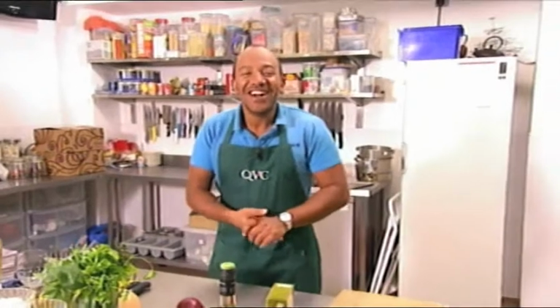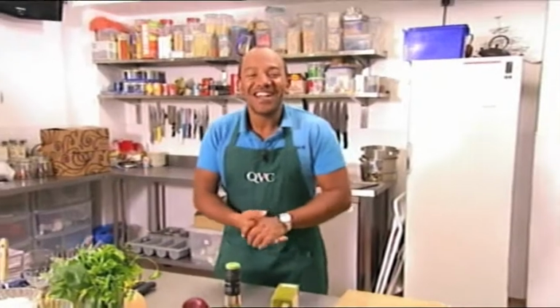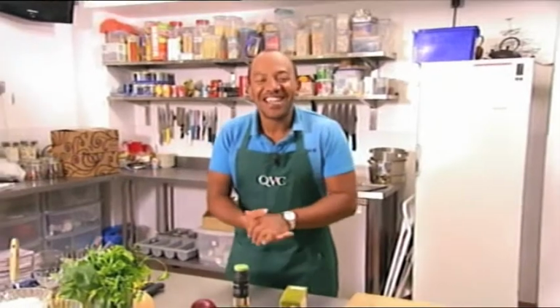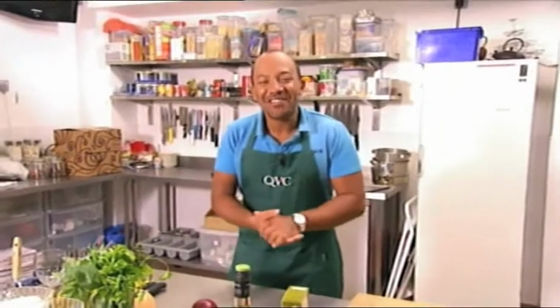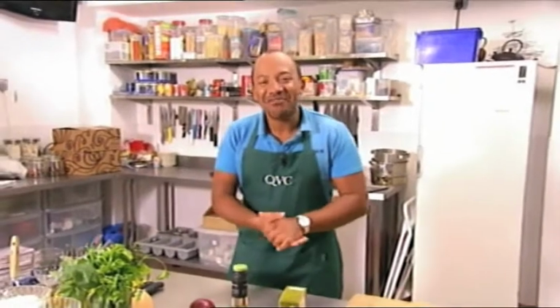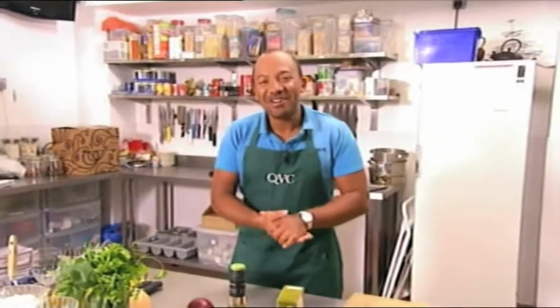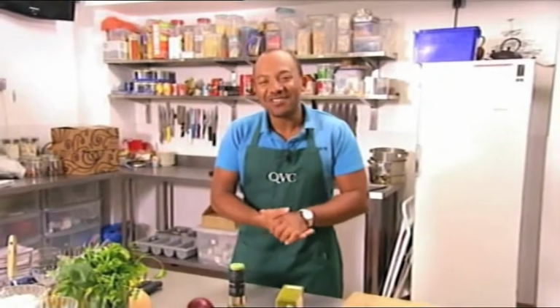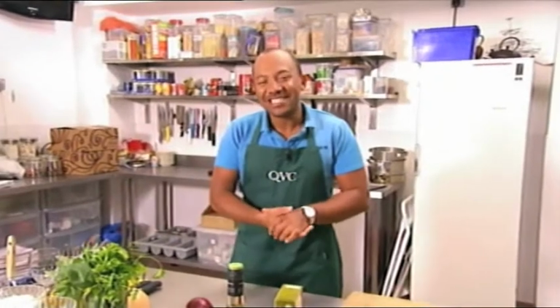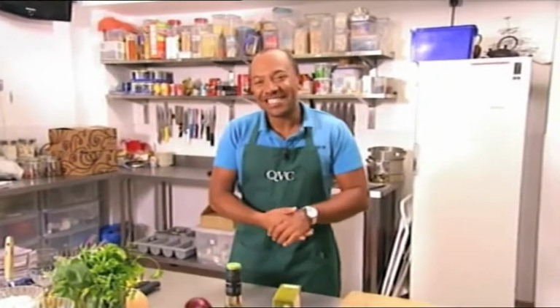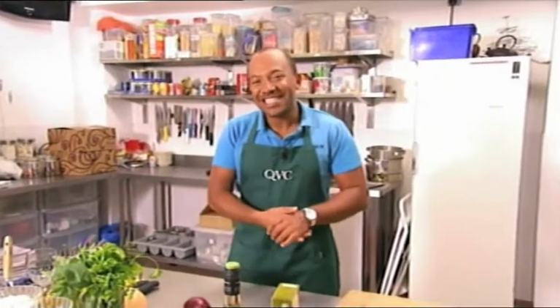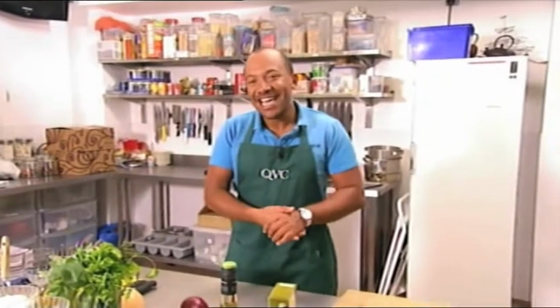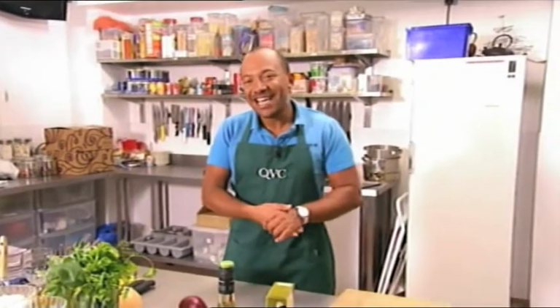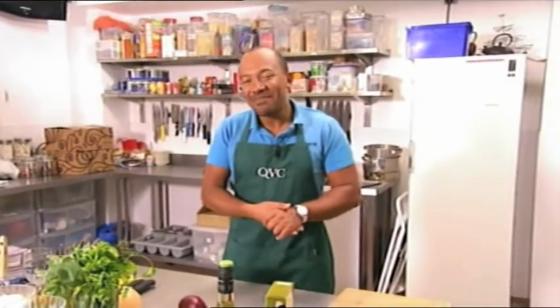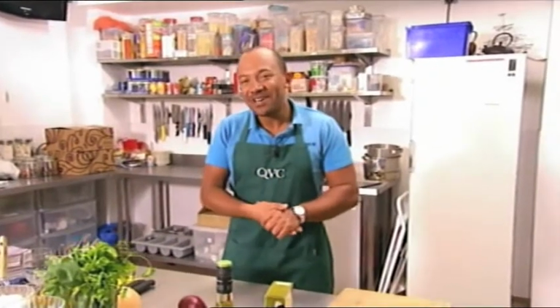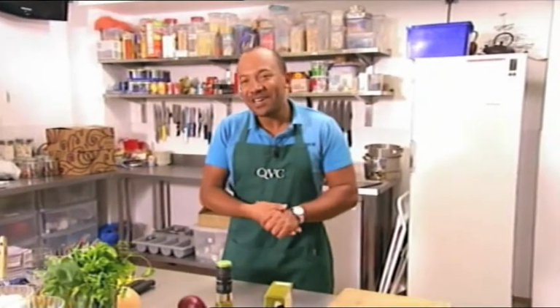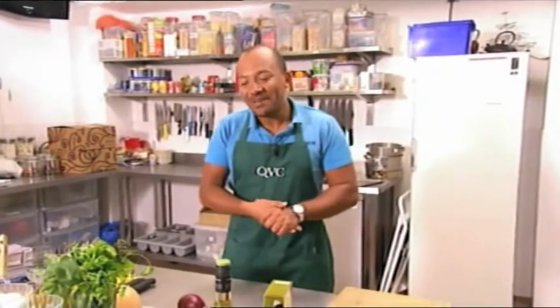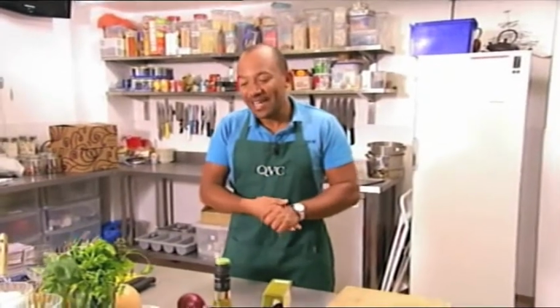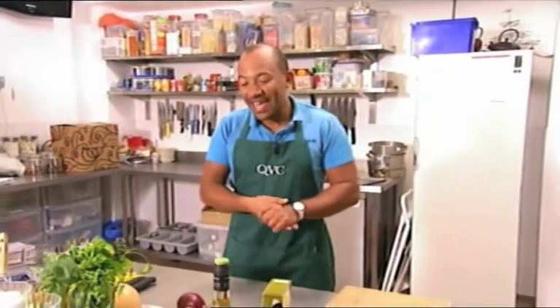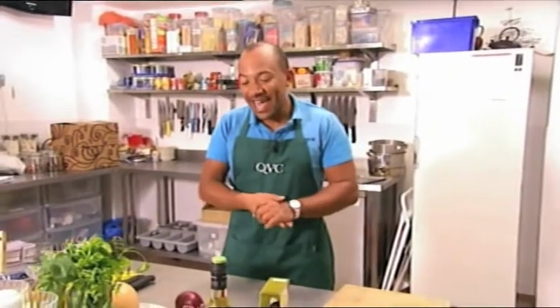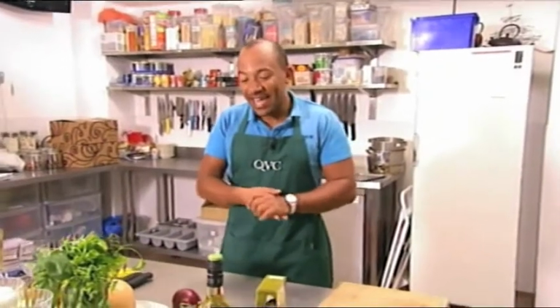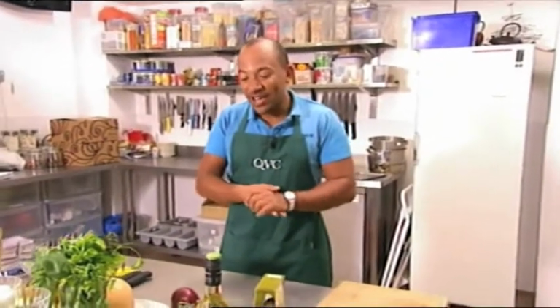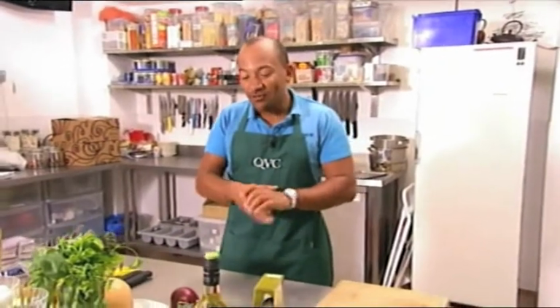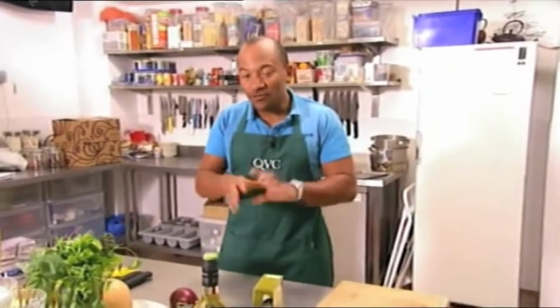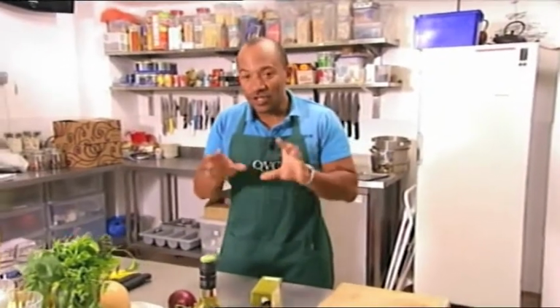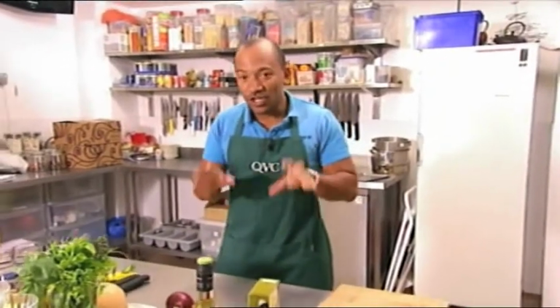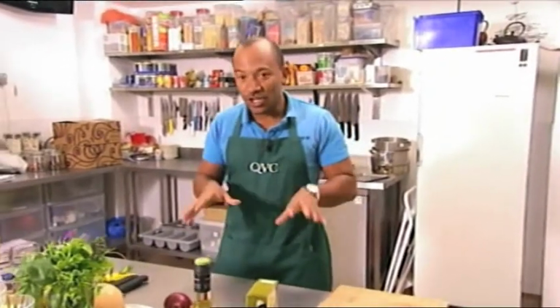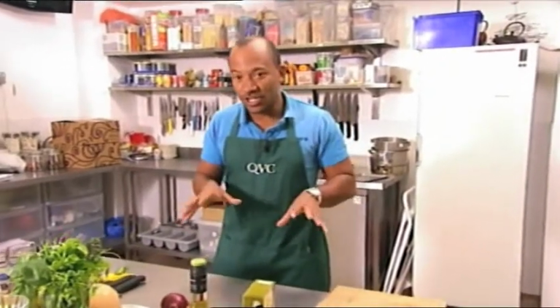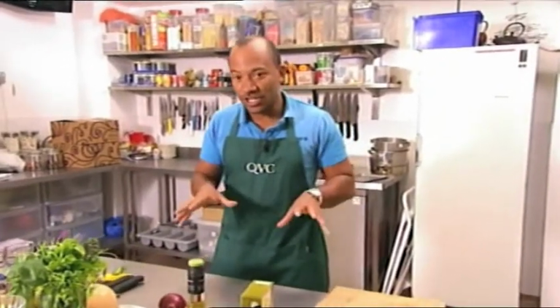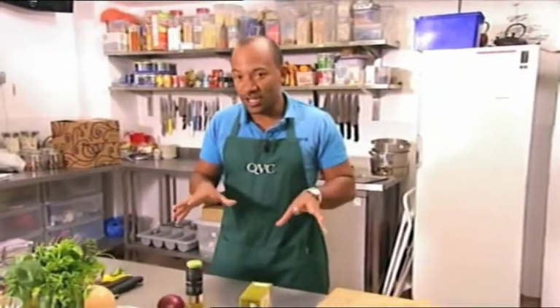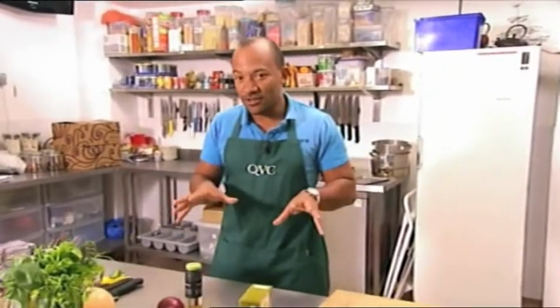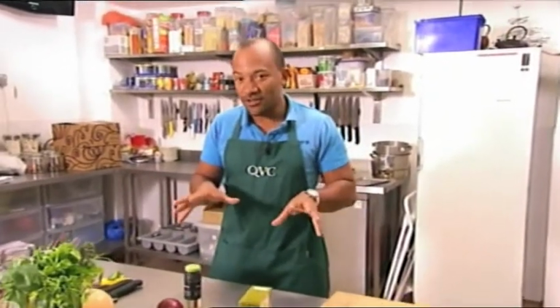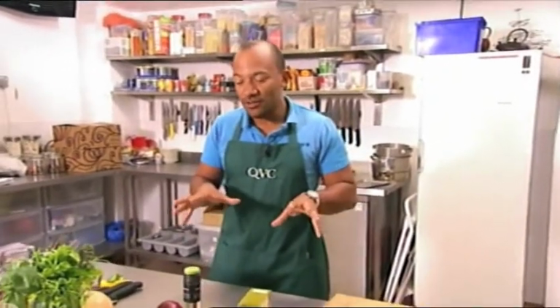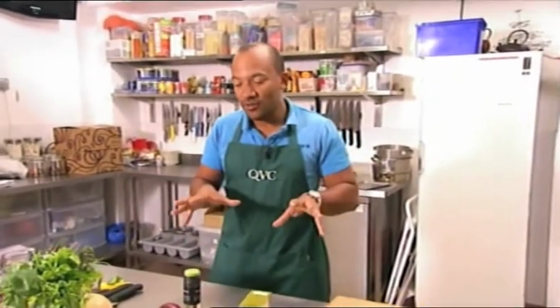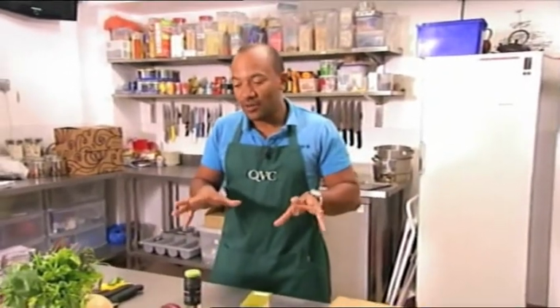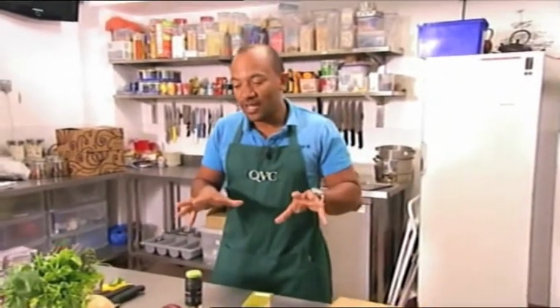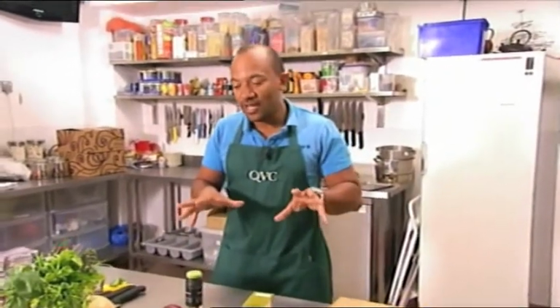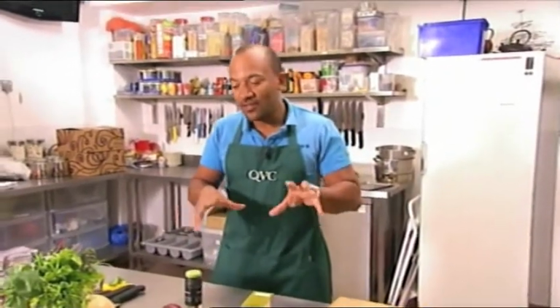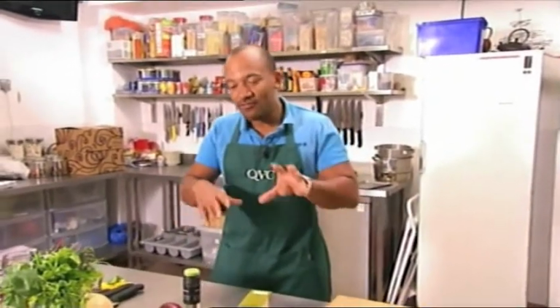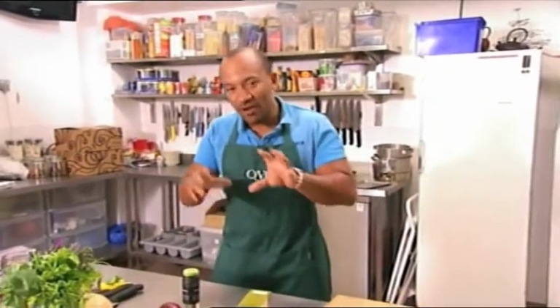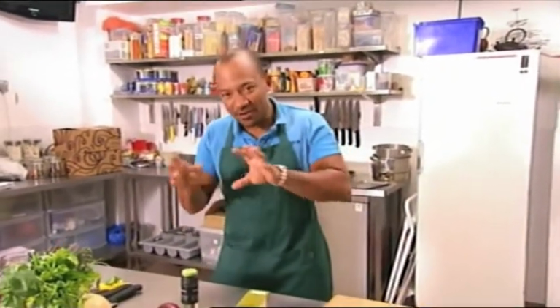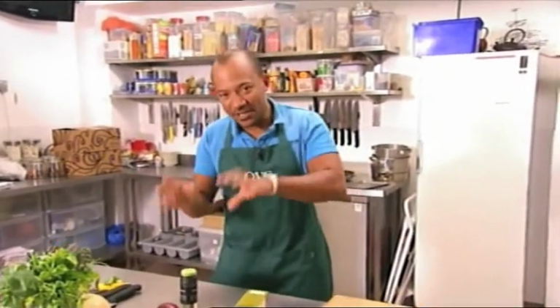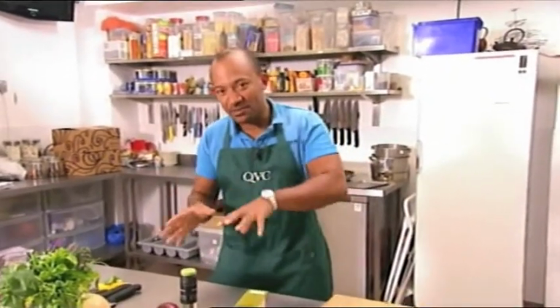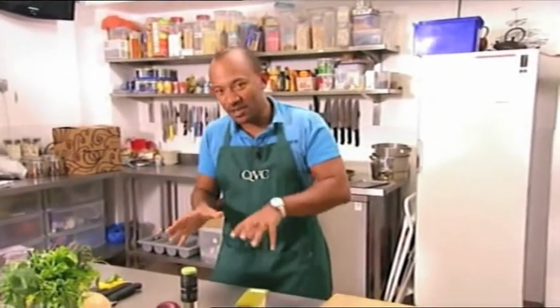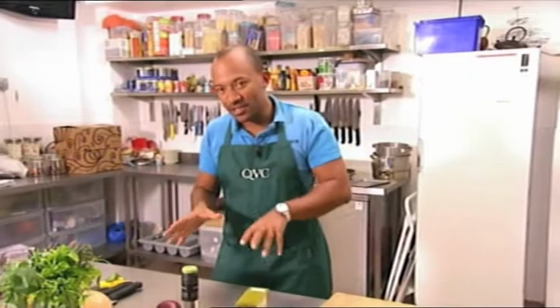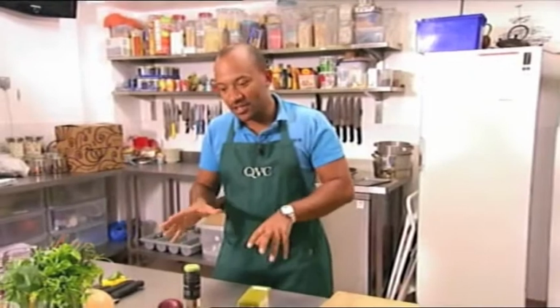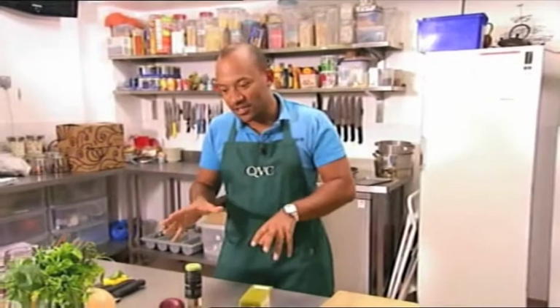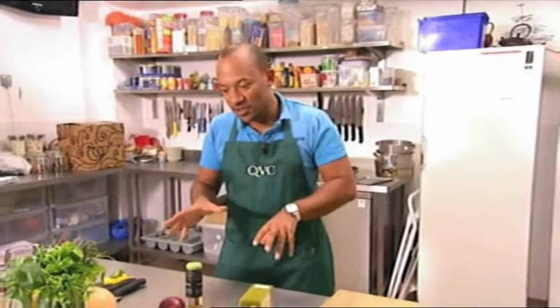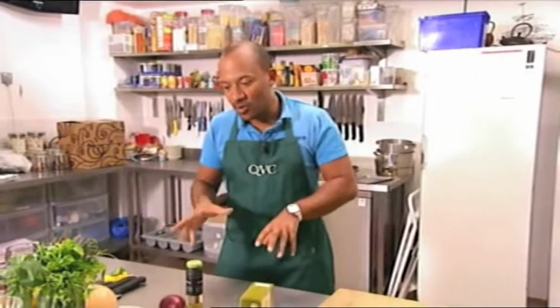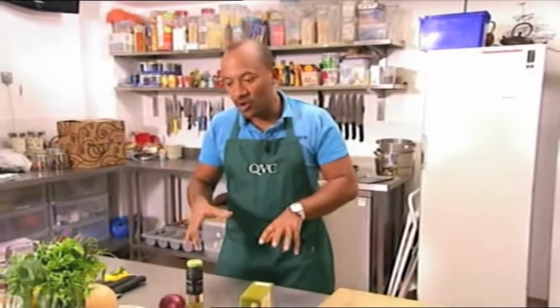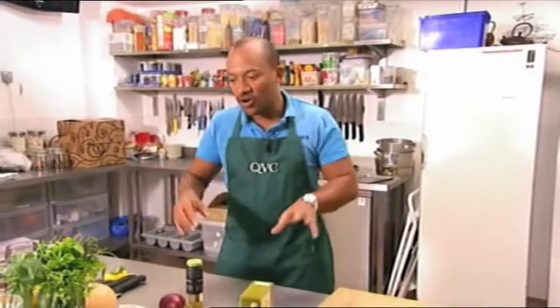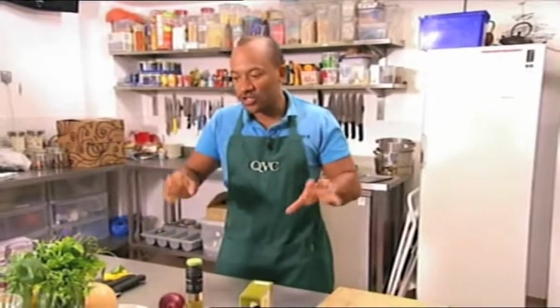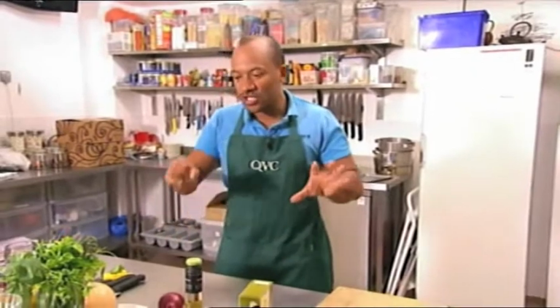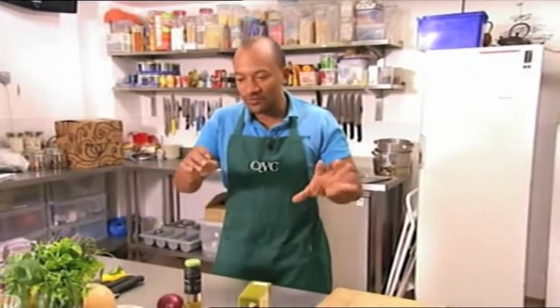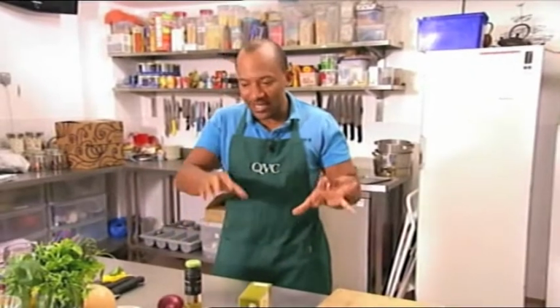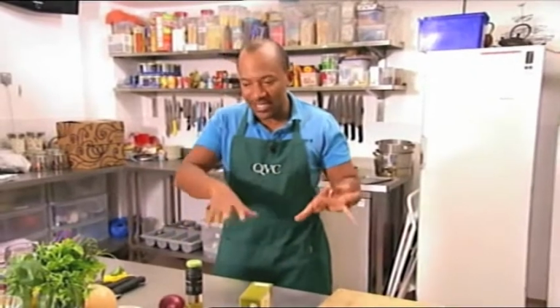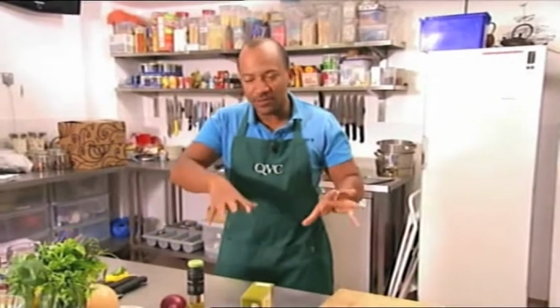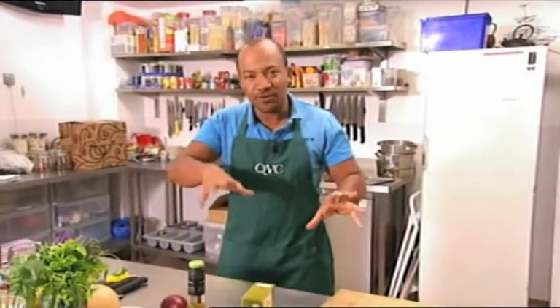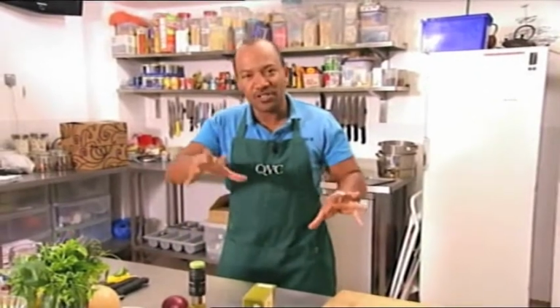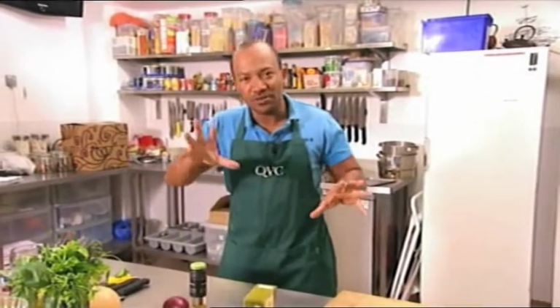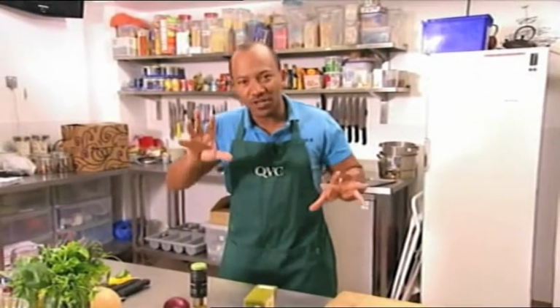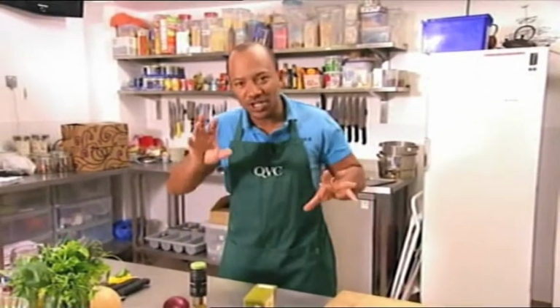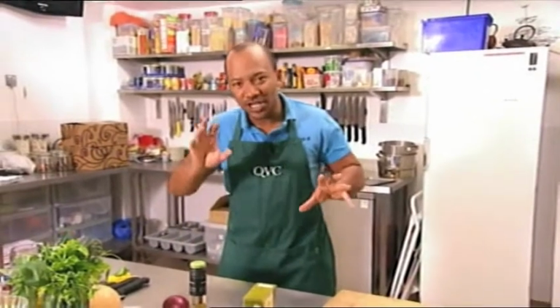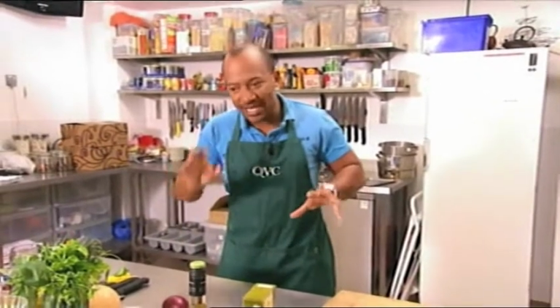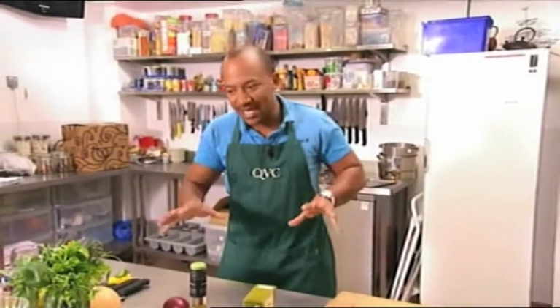Hi there! Today I'm going to make a risotto with roasted butternut squash, some vegetables, and some chicken.